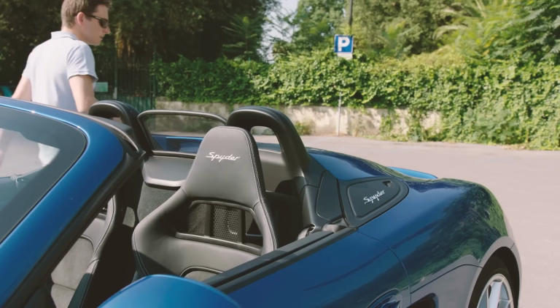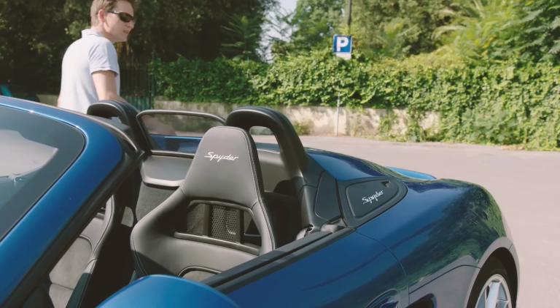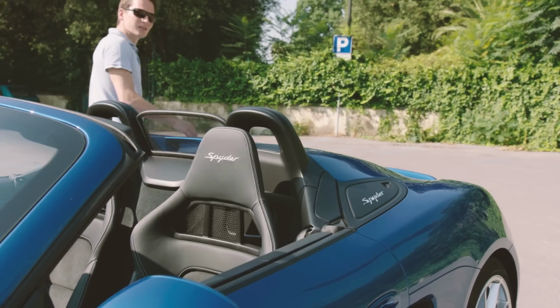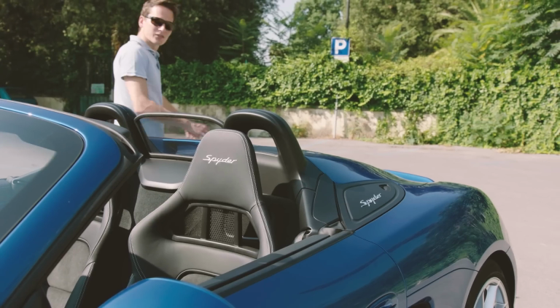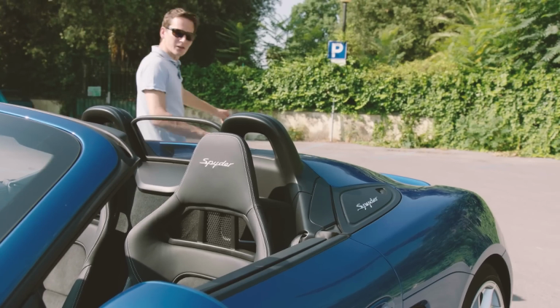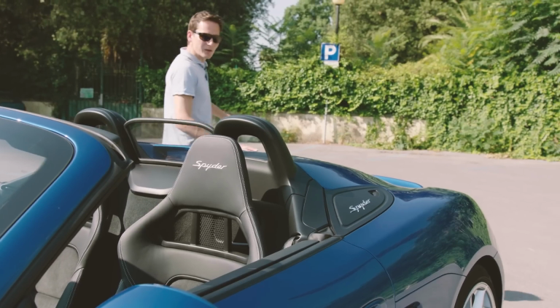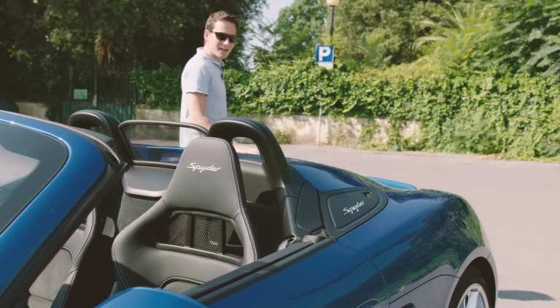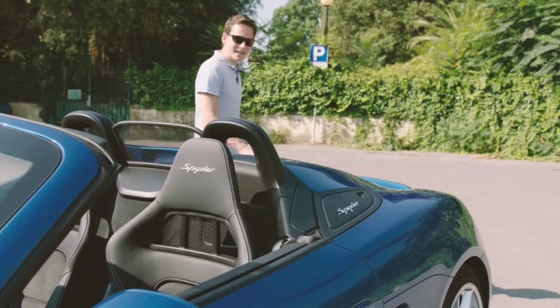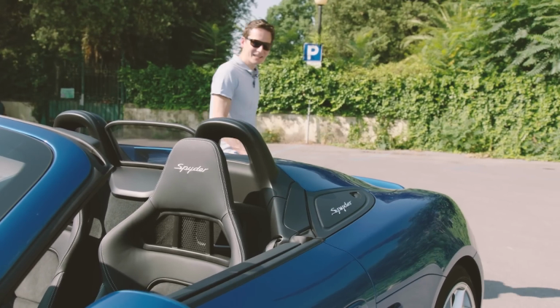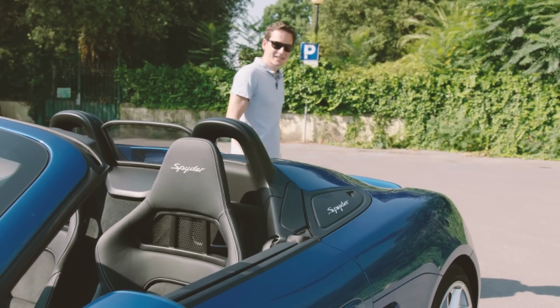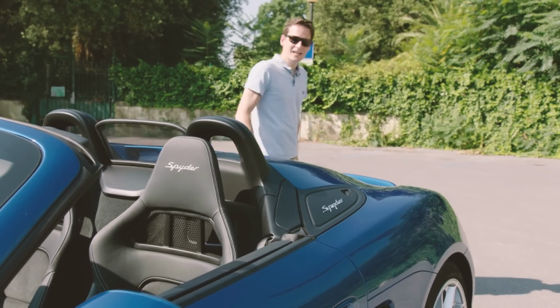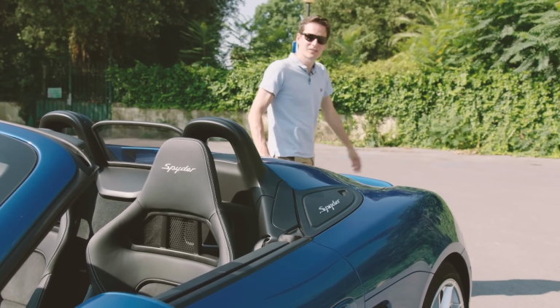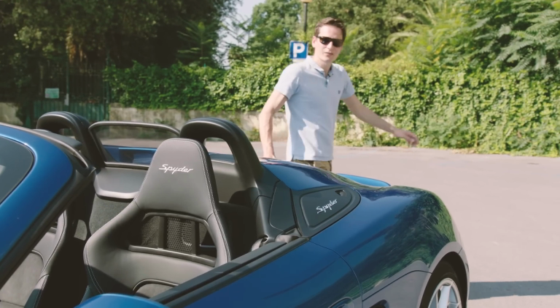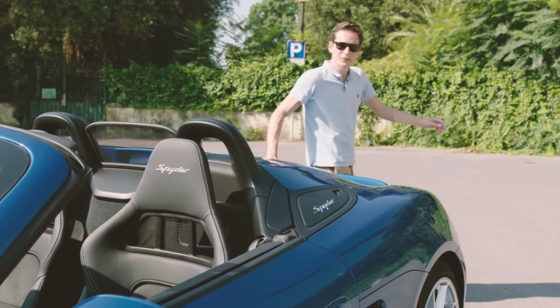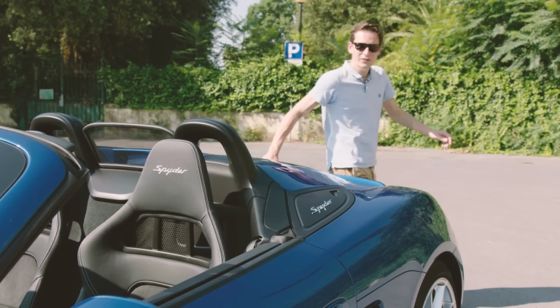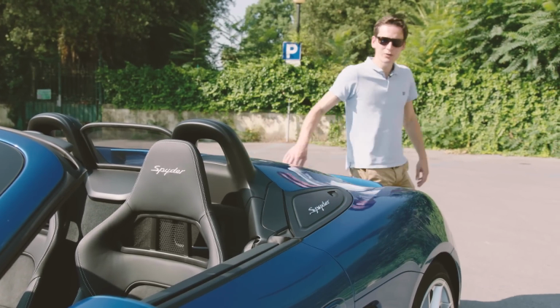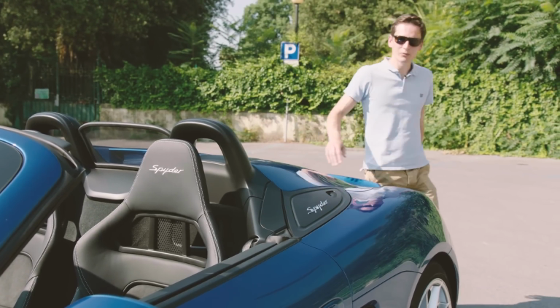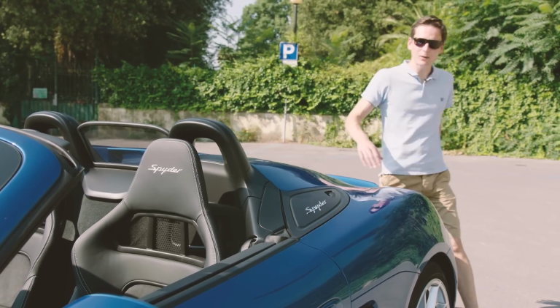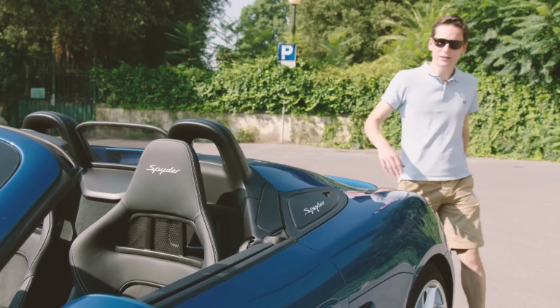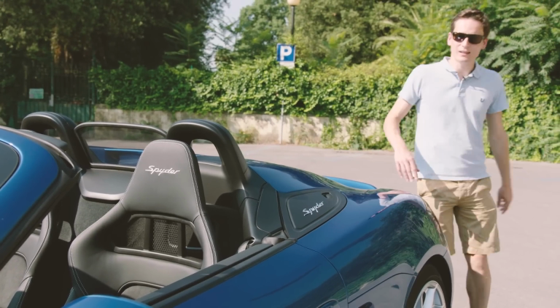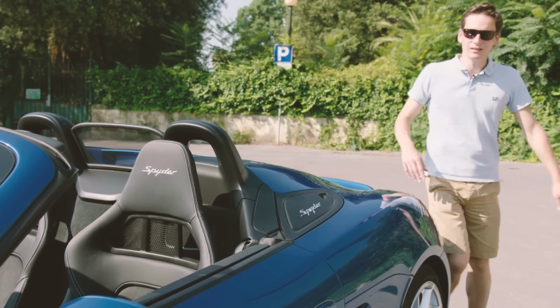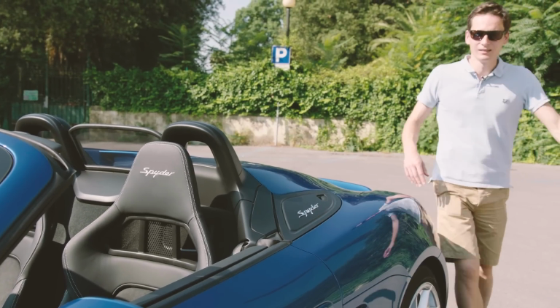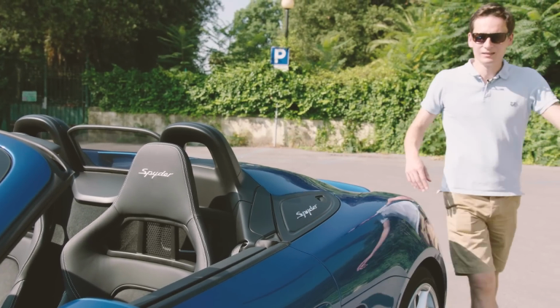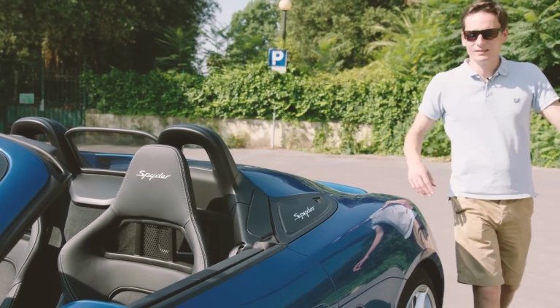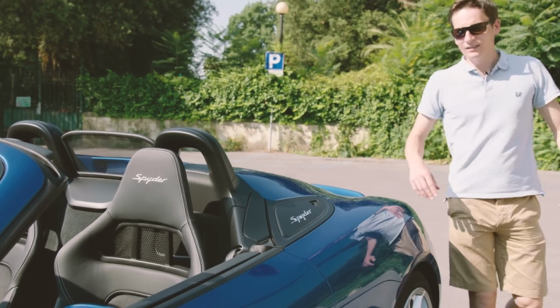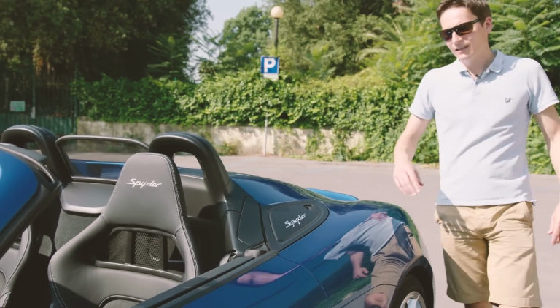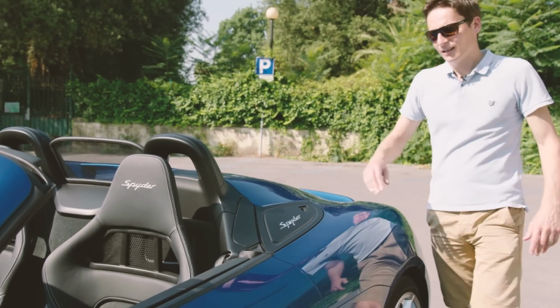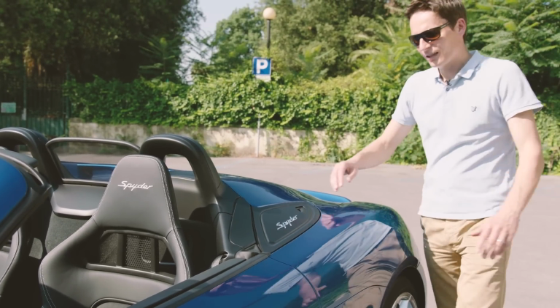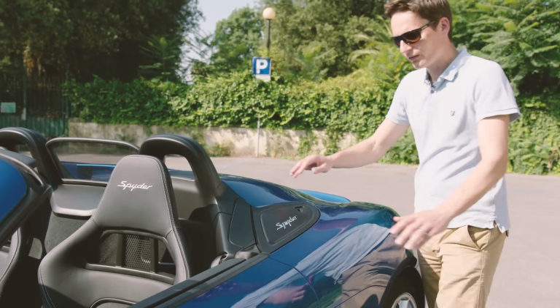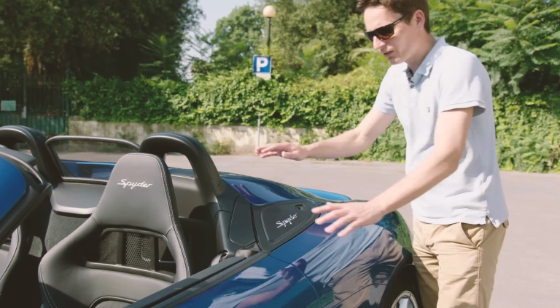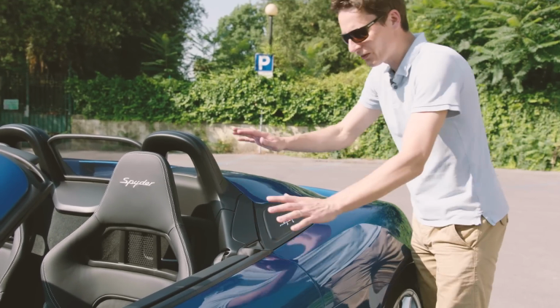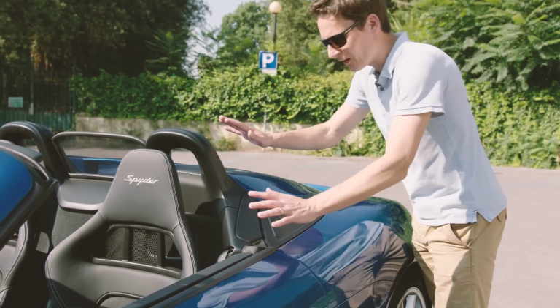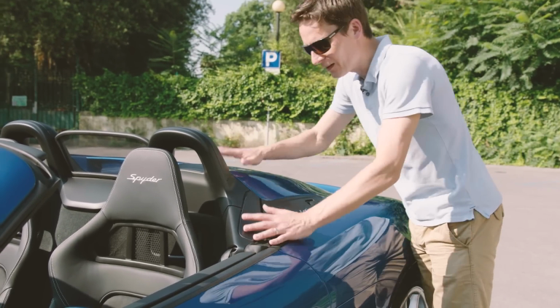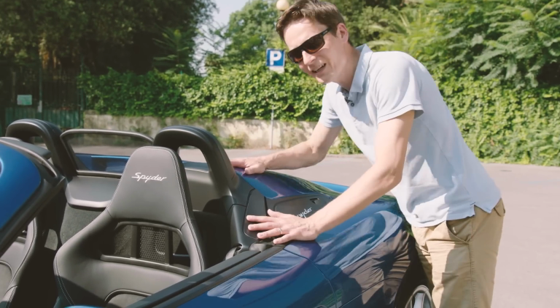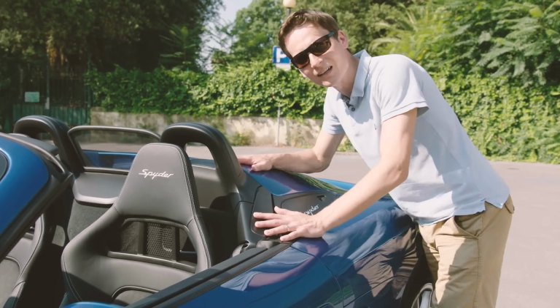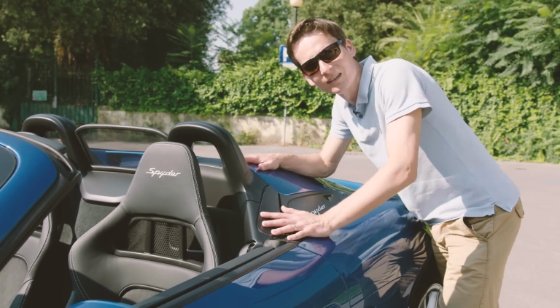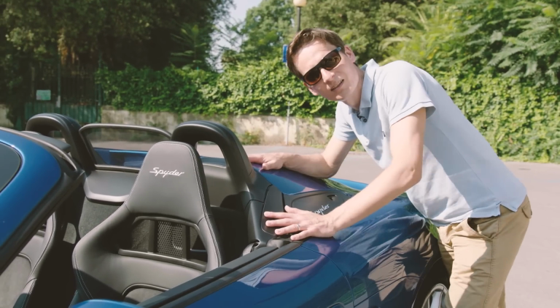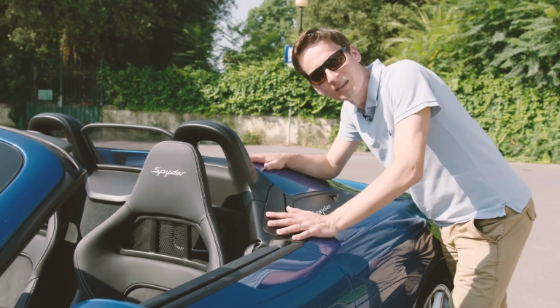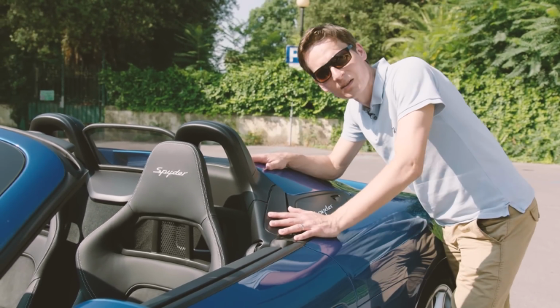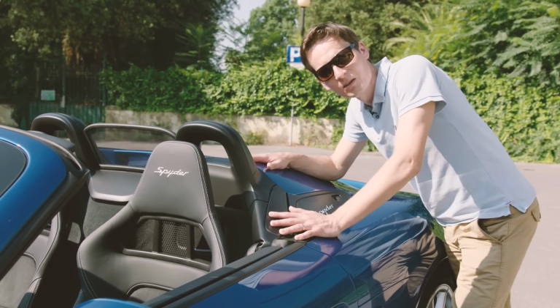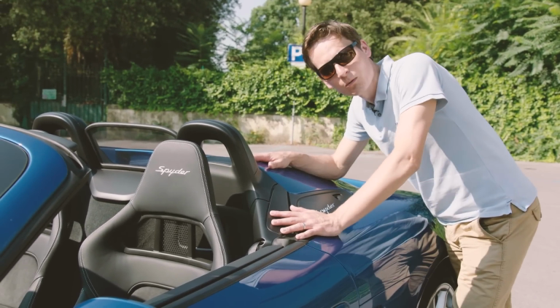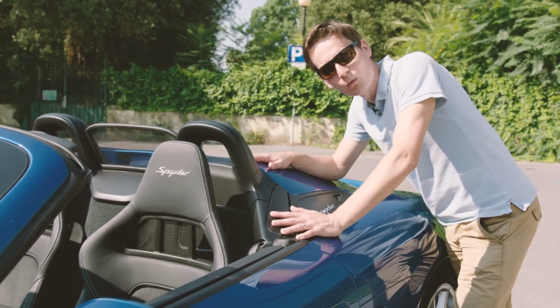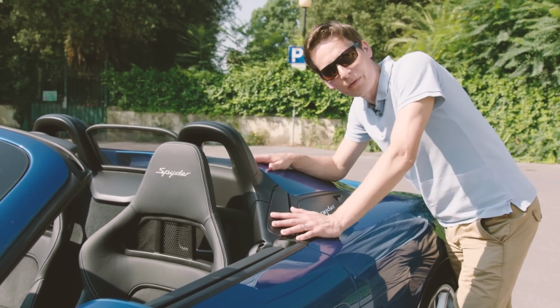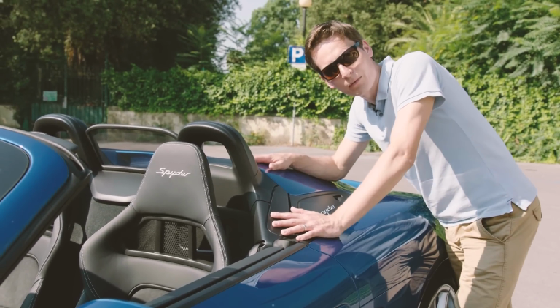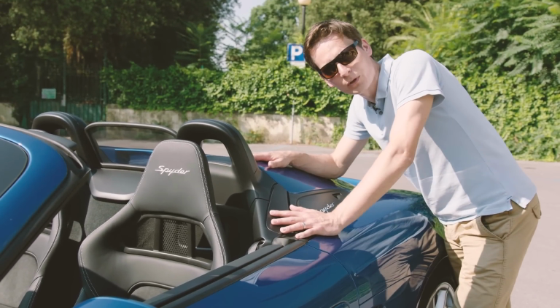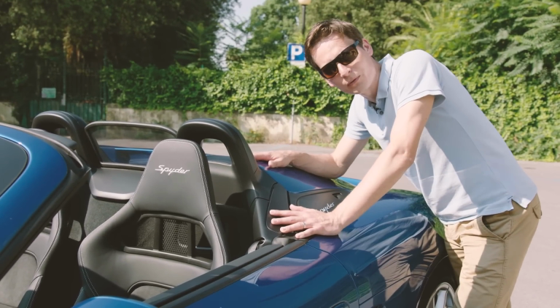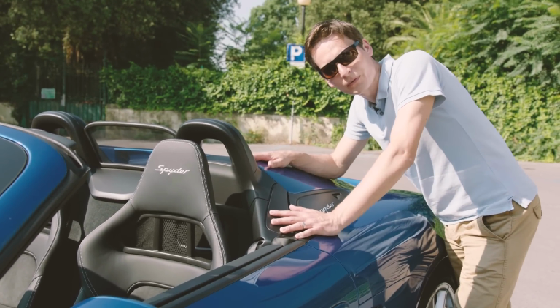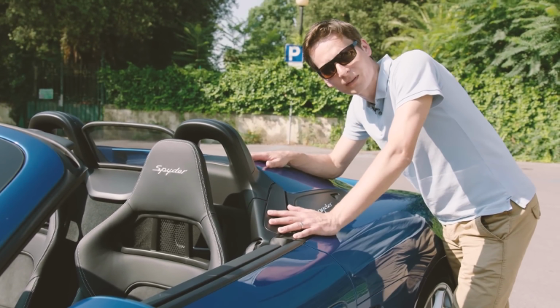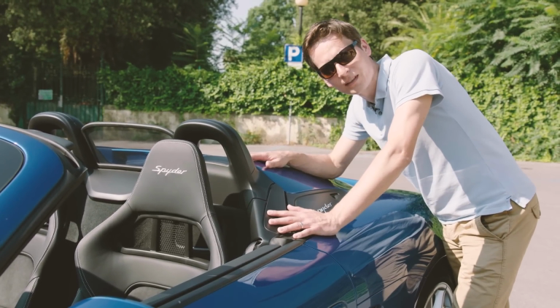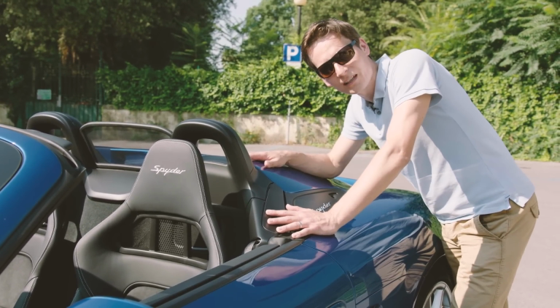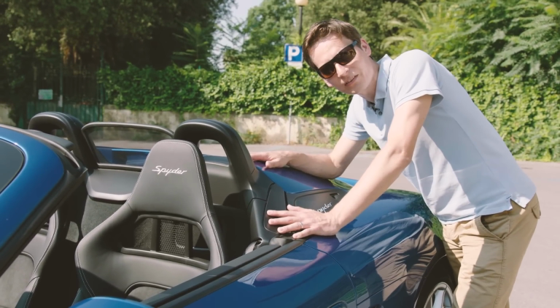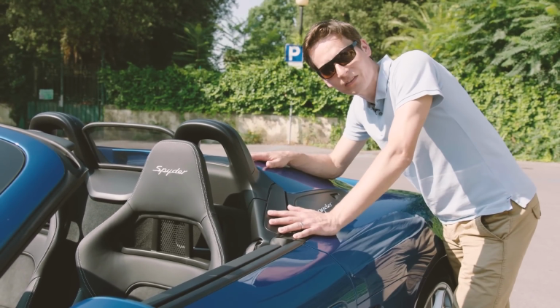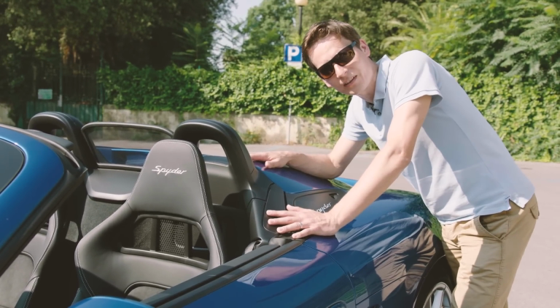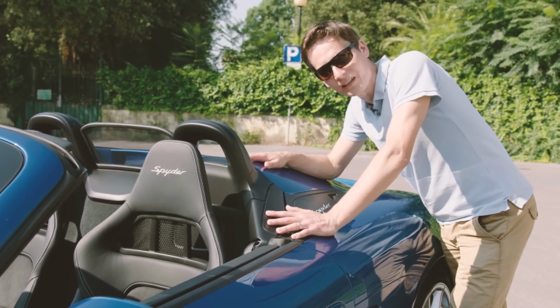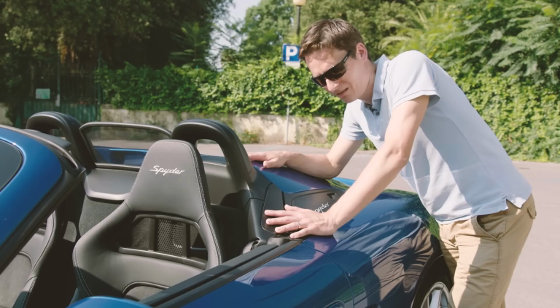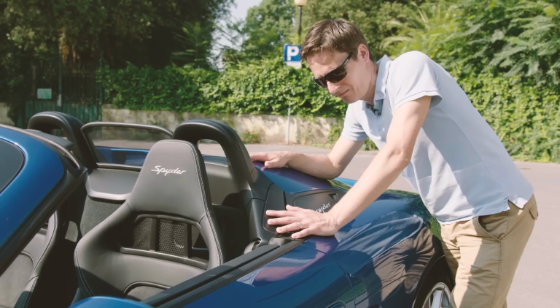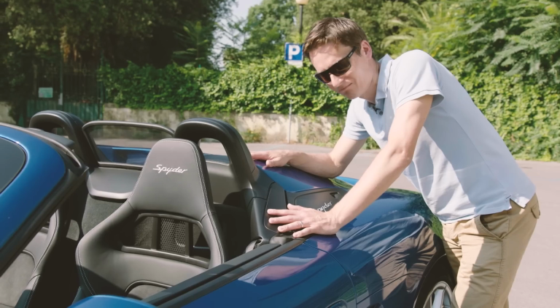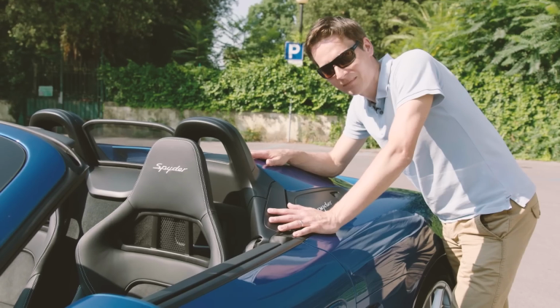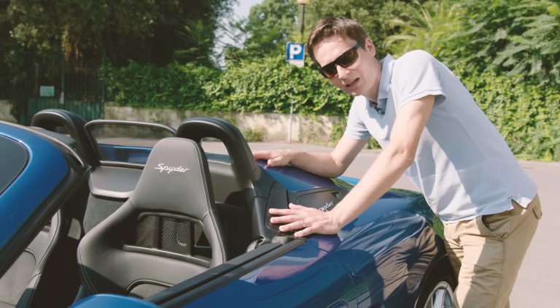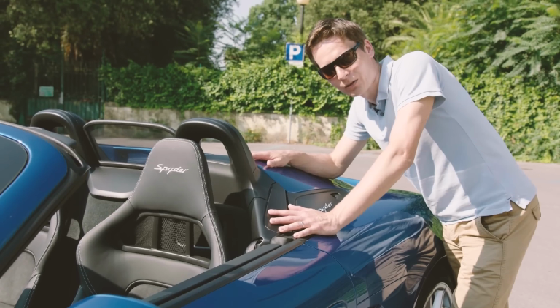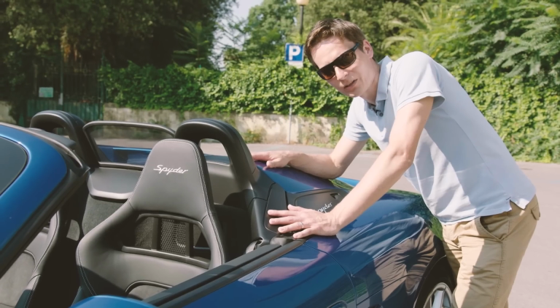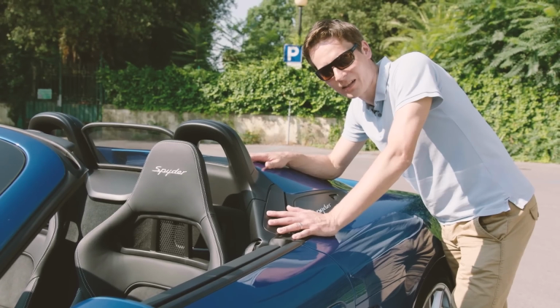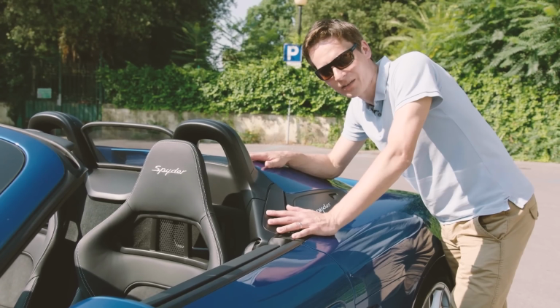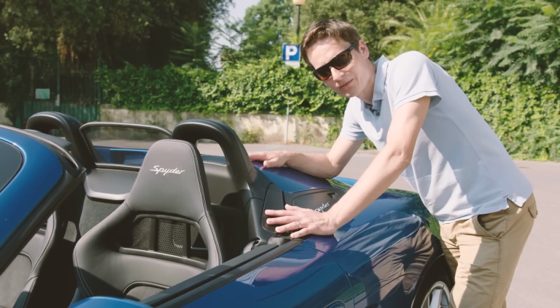So any test of the new Spyder has to start here with the roof. Let's see how good it is.